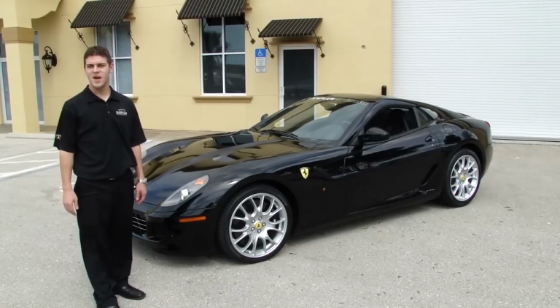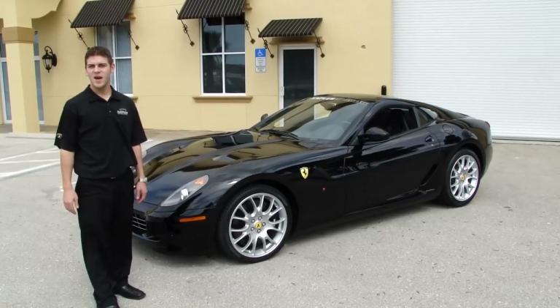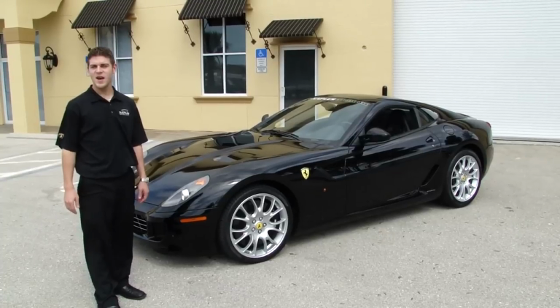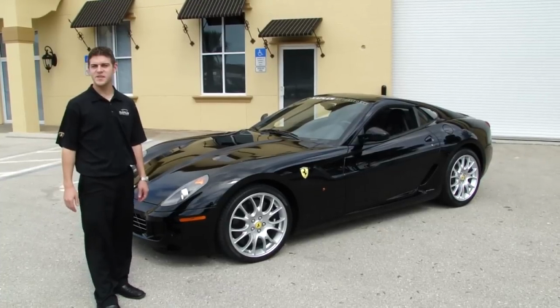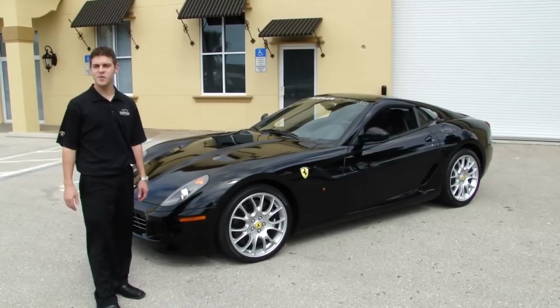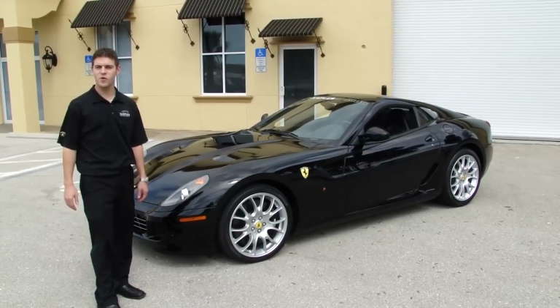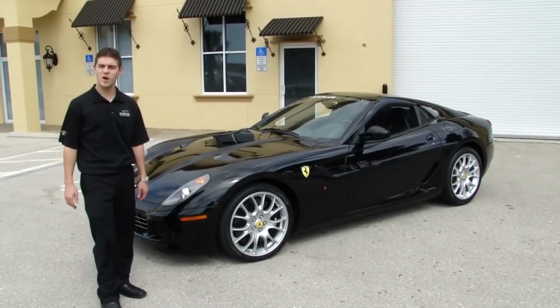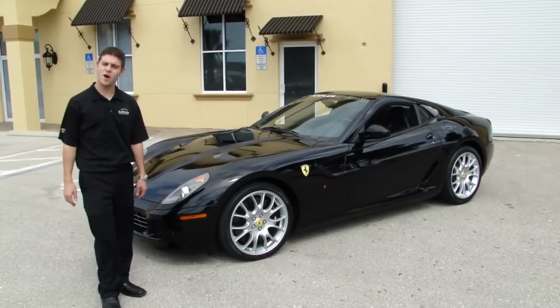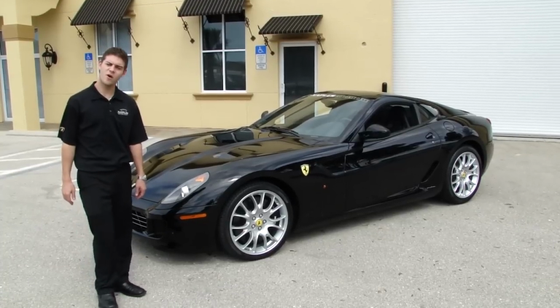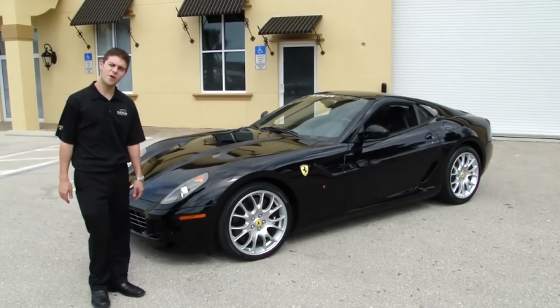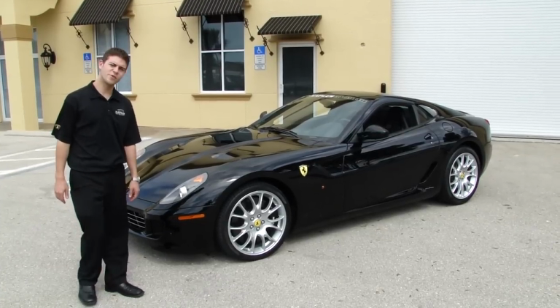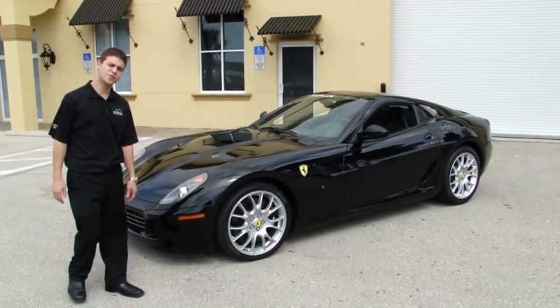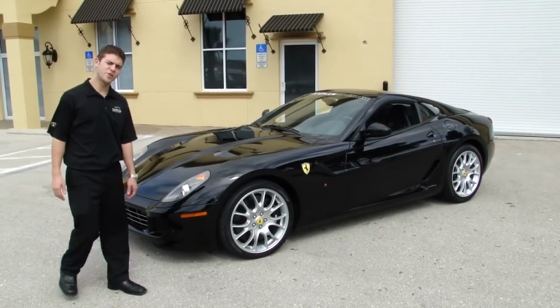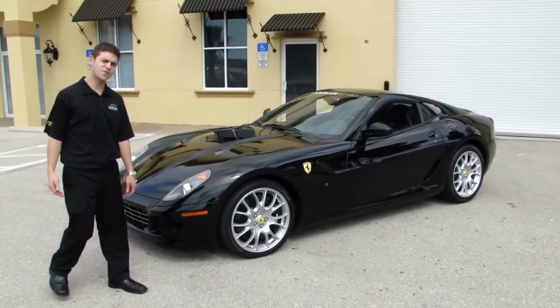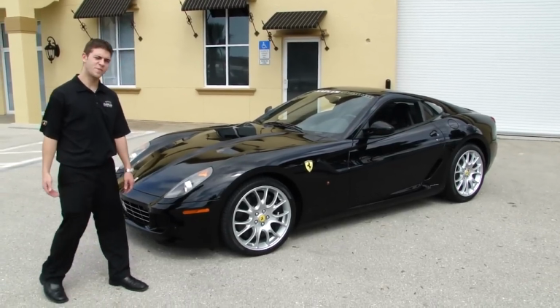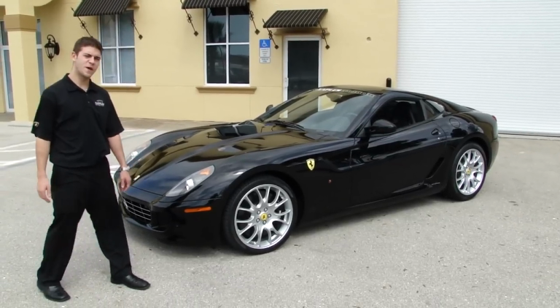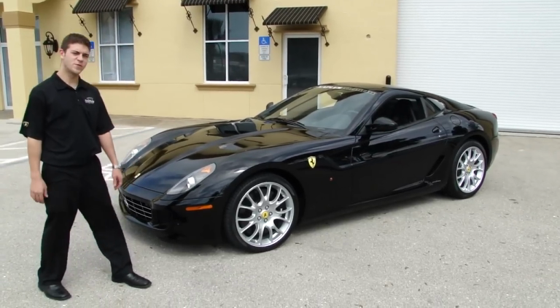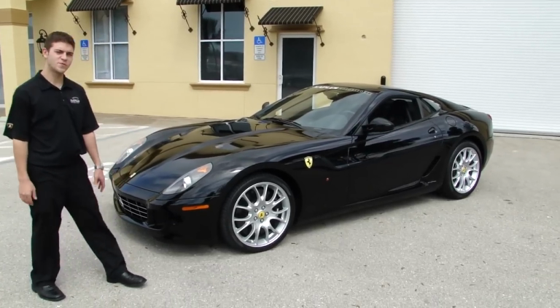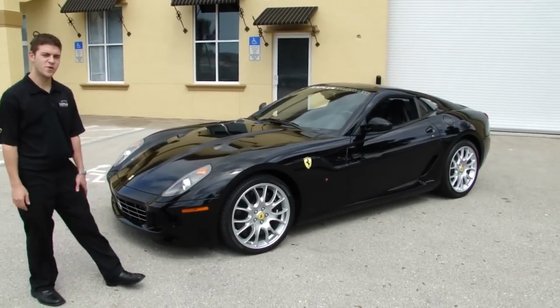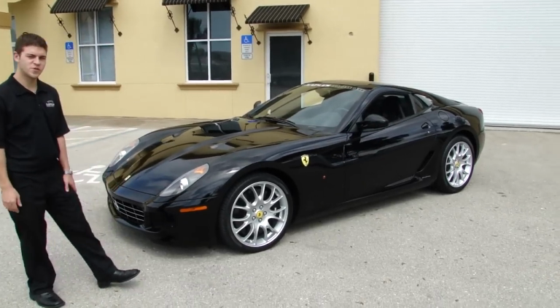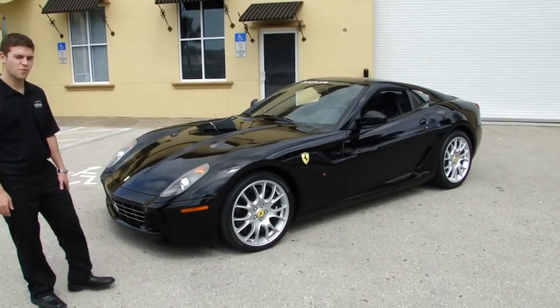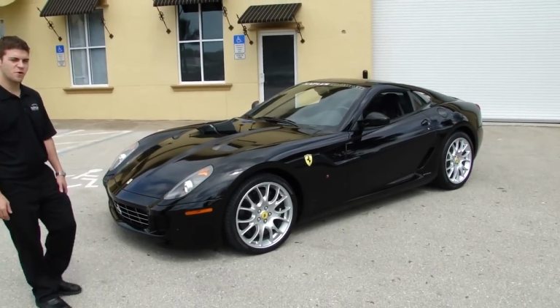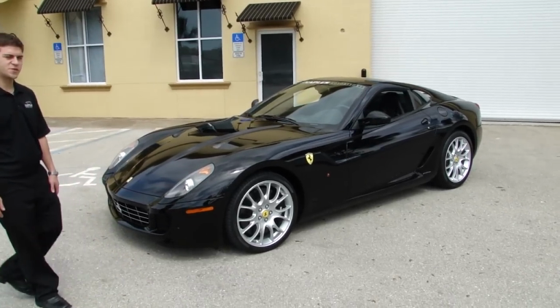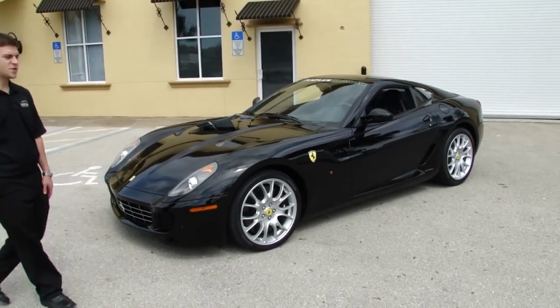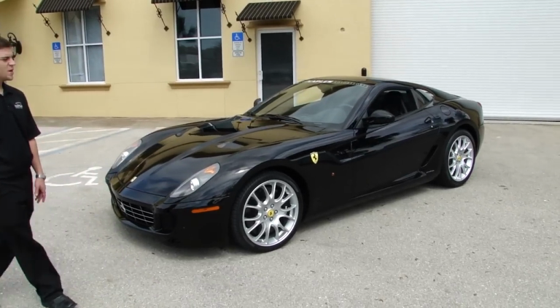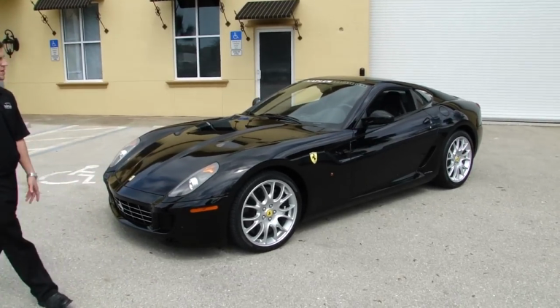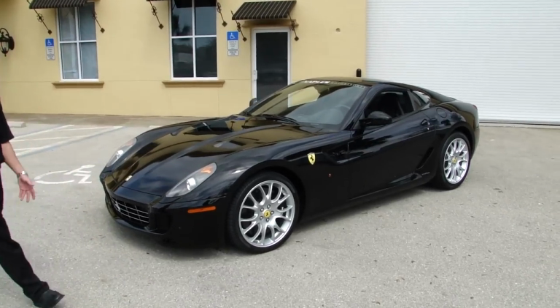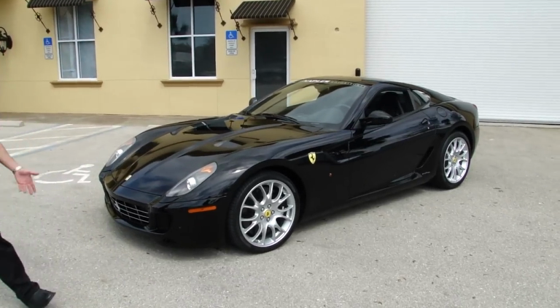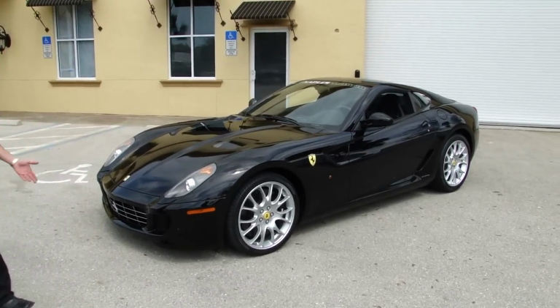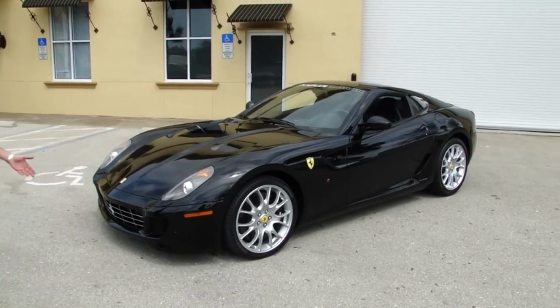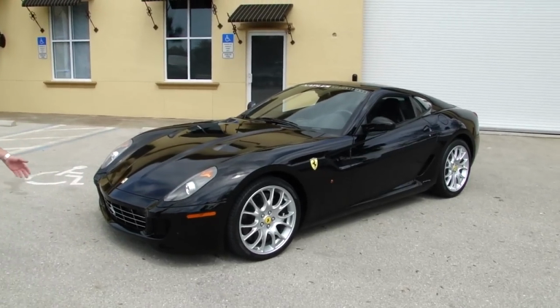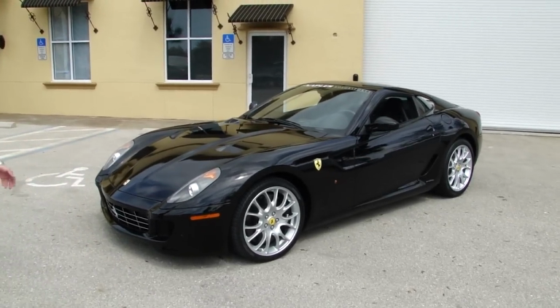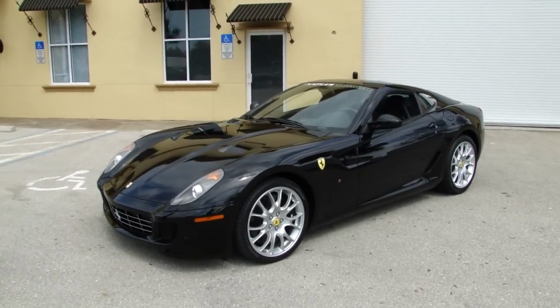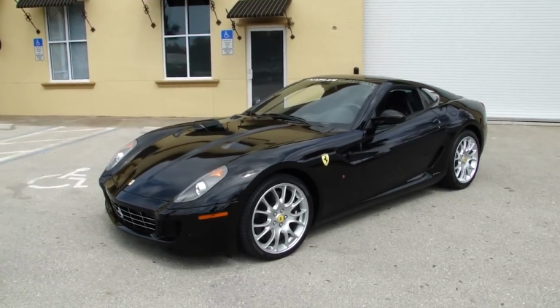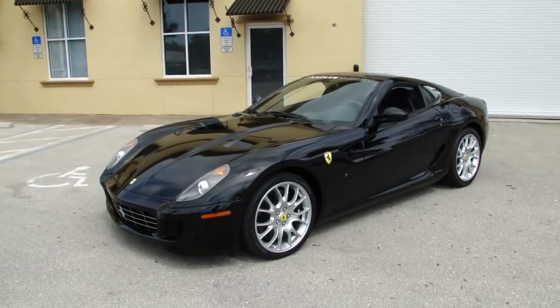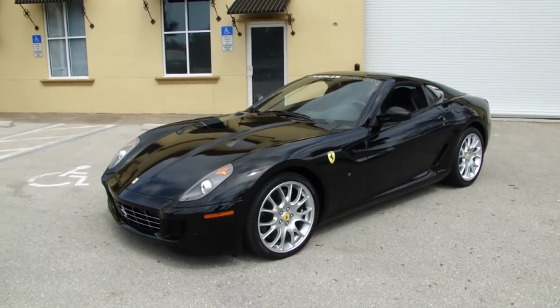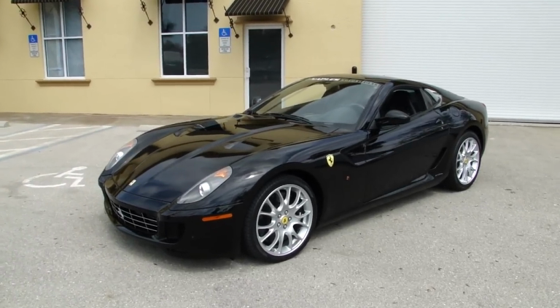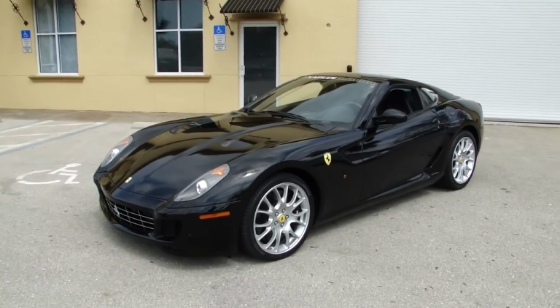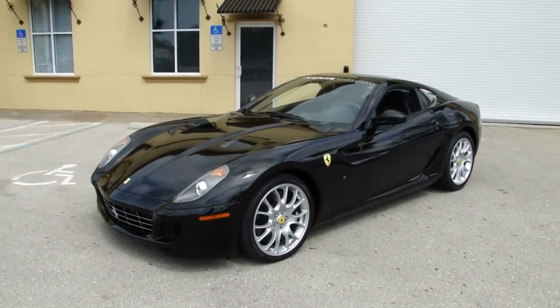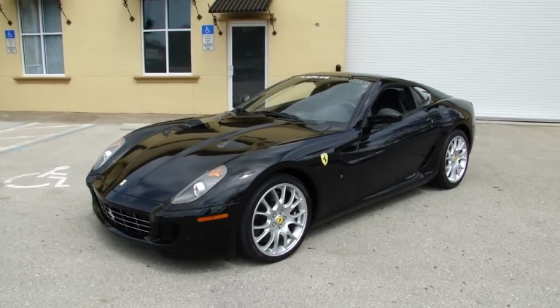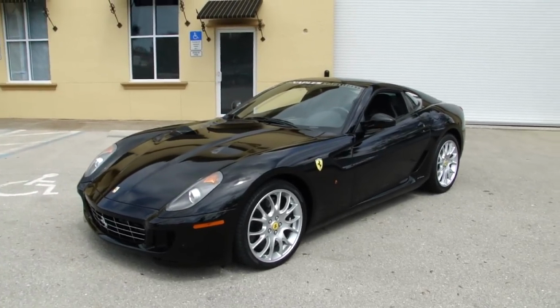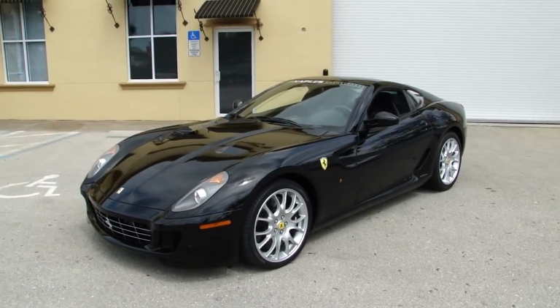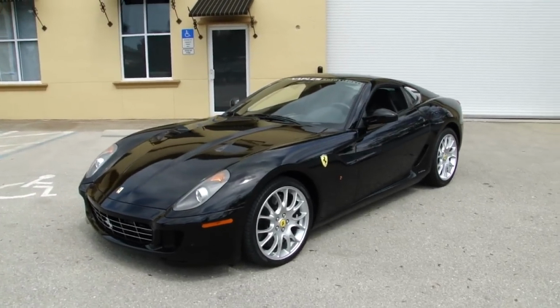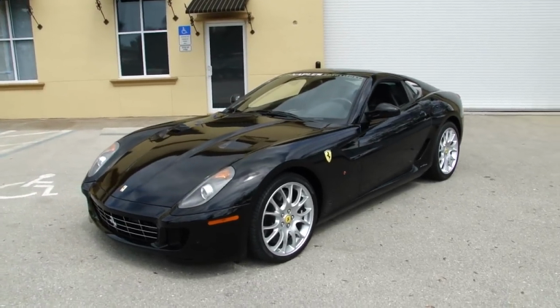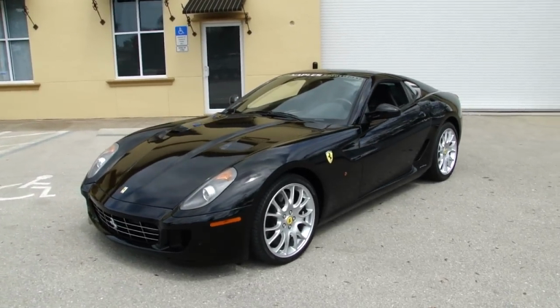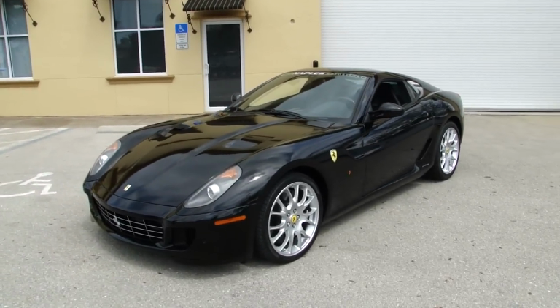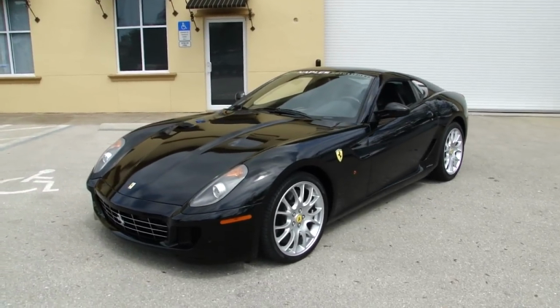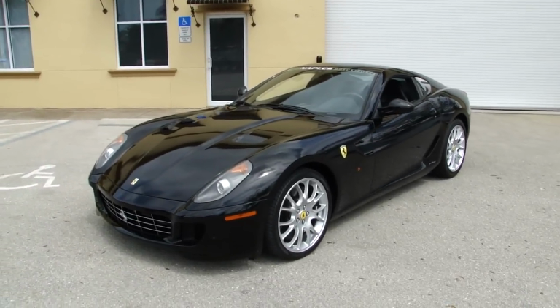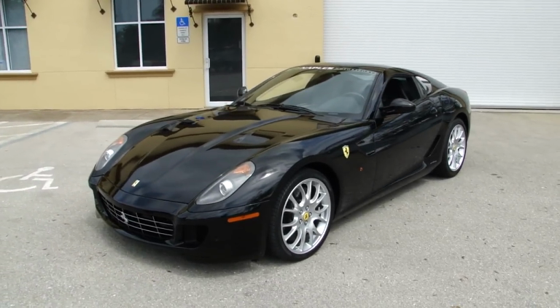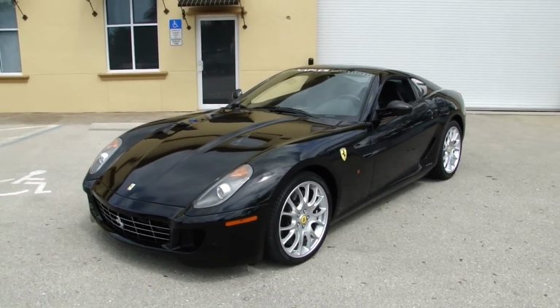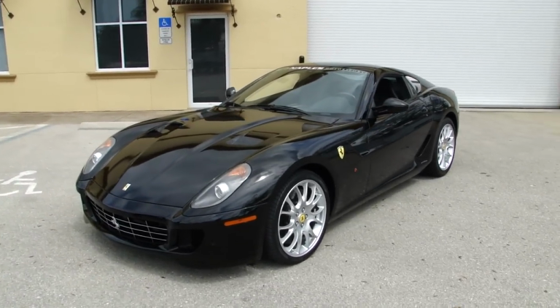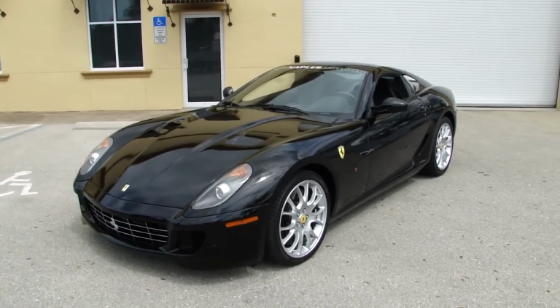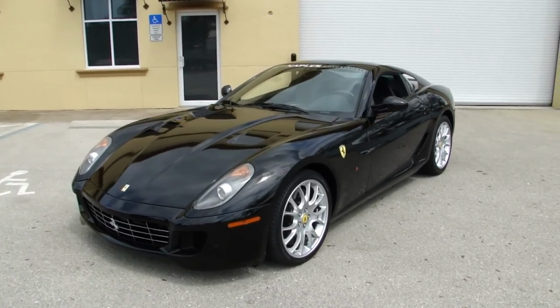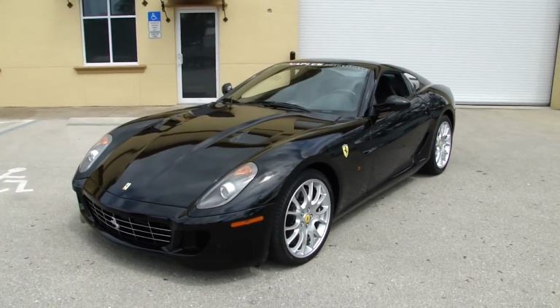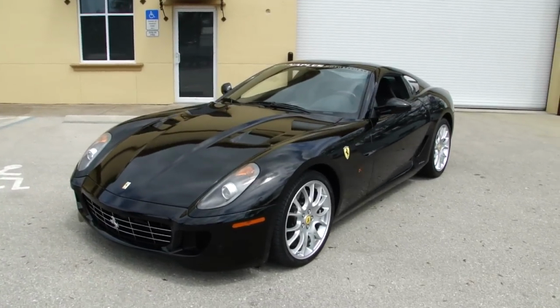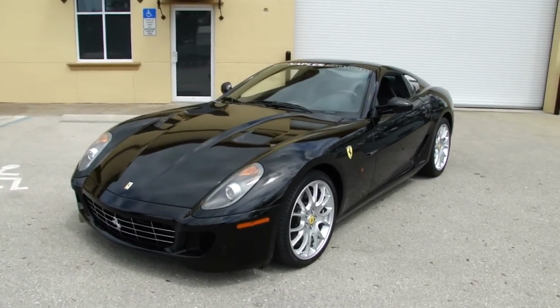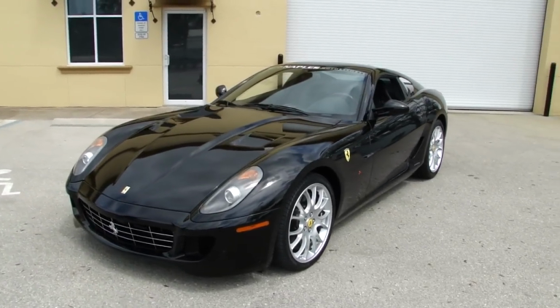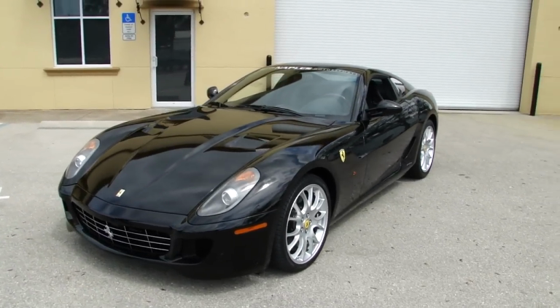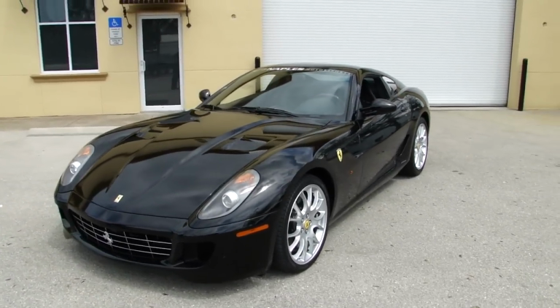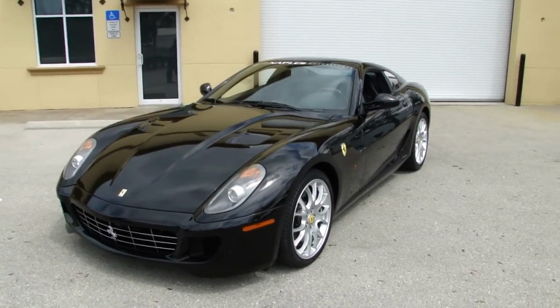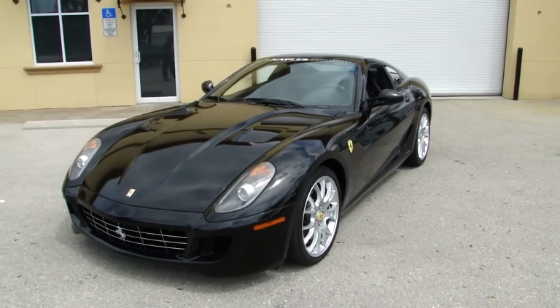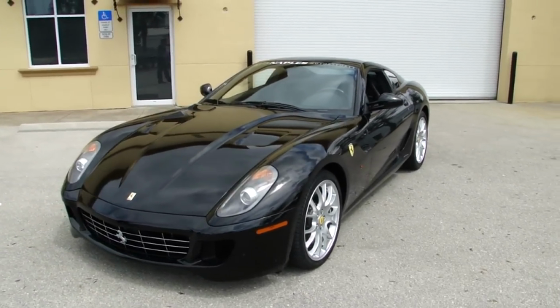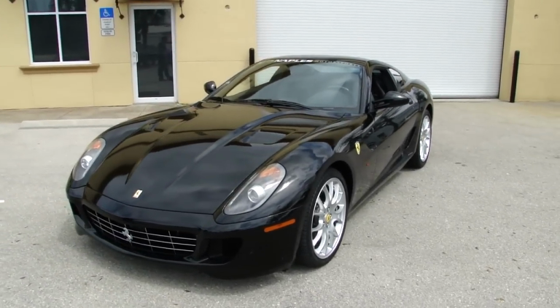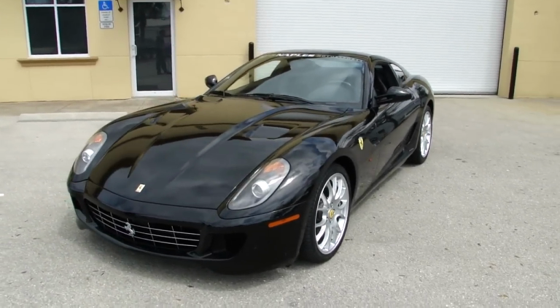Hey Tibor, how are you? It's Chris from Naples Motorsports. Today we're looking at the 2008 599 that we were talking about yesterday on the phone.